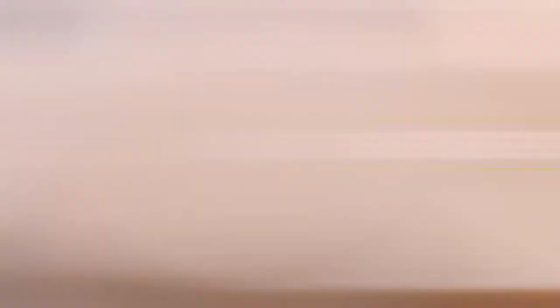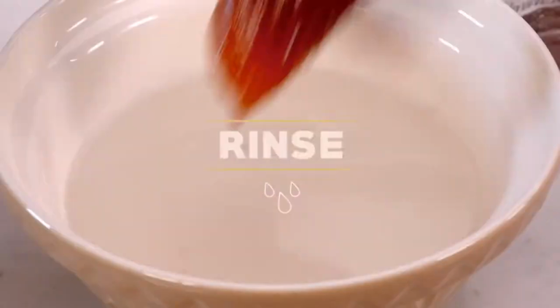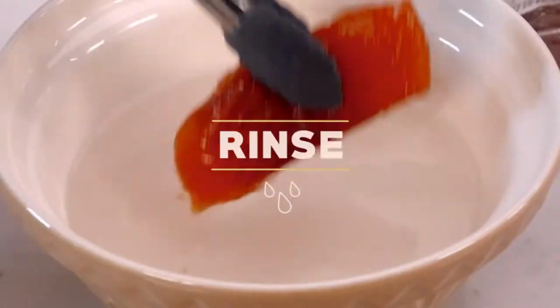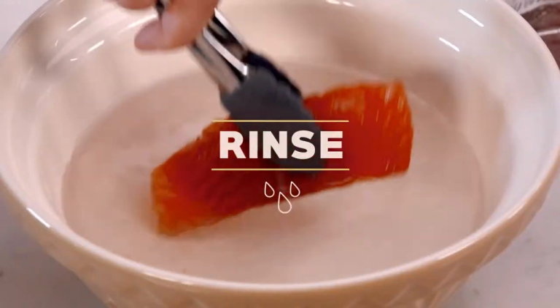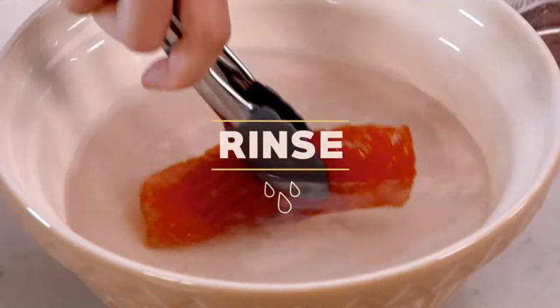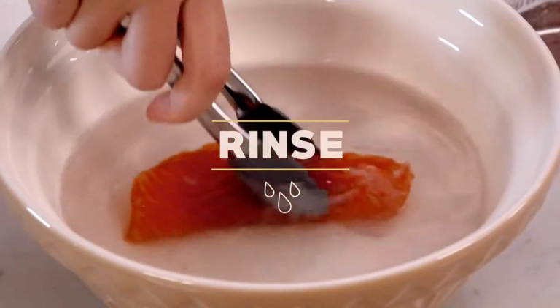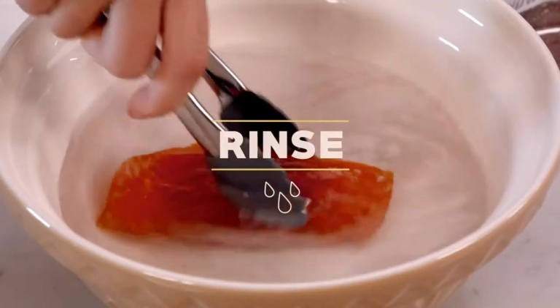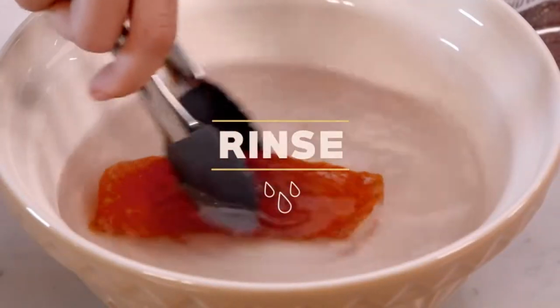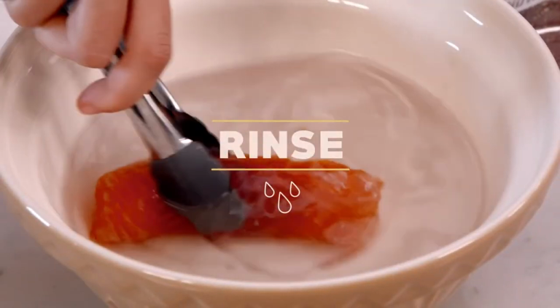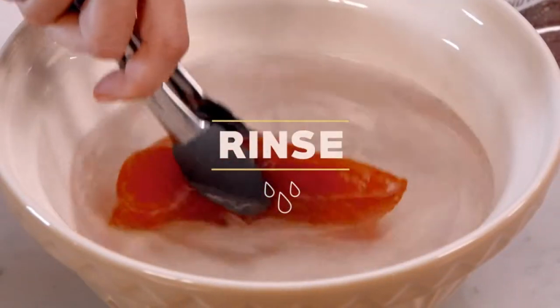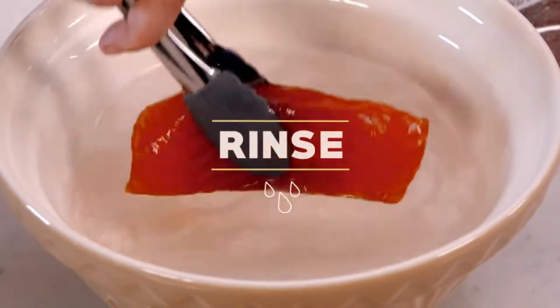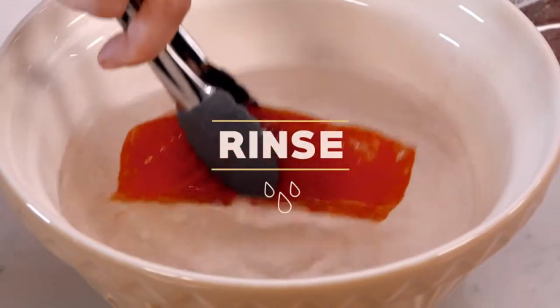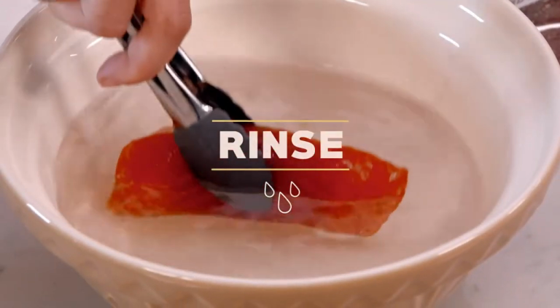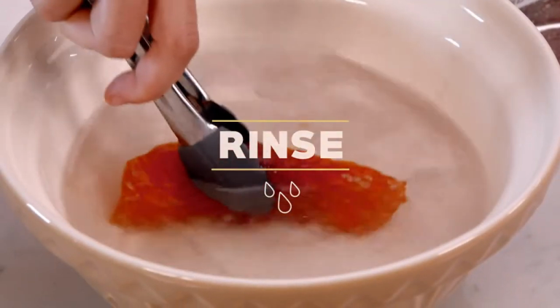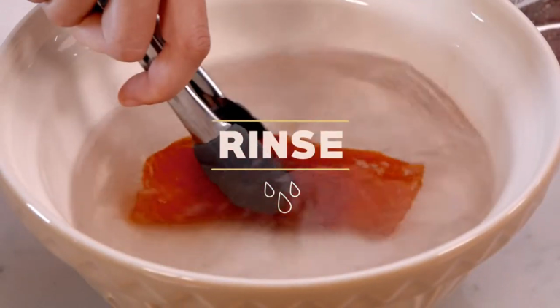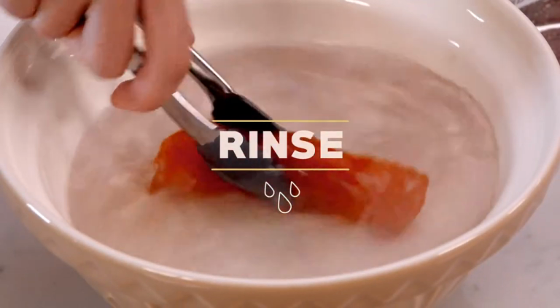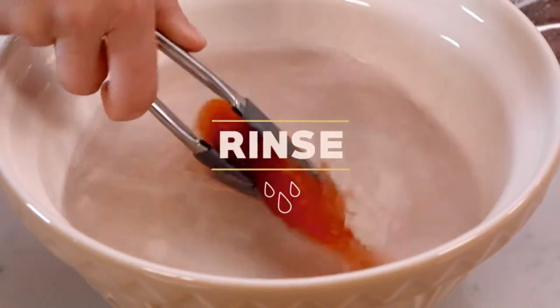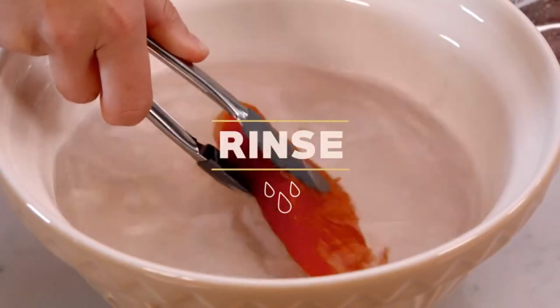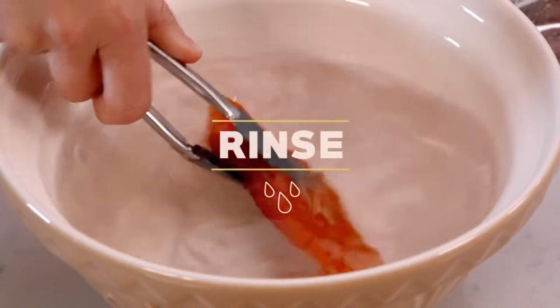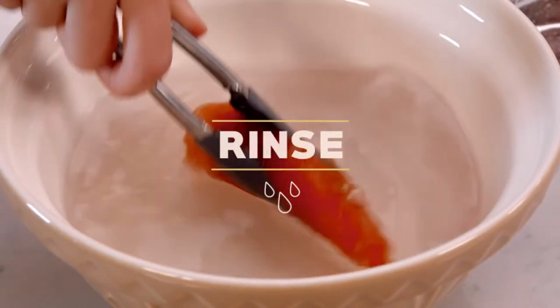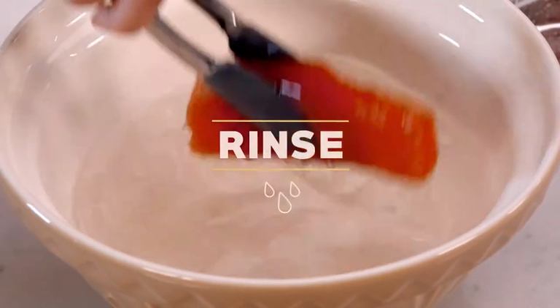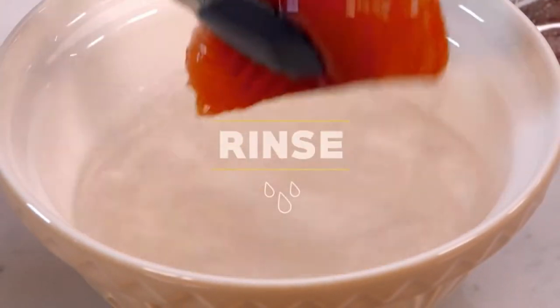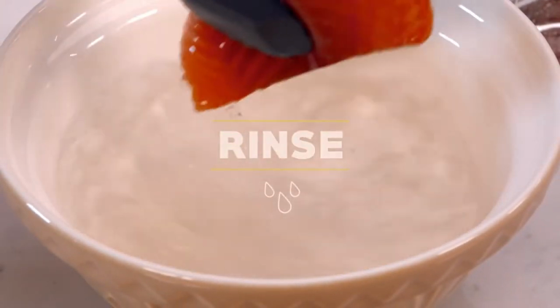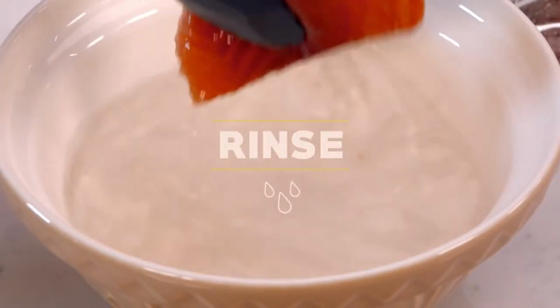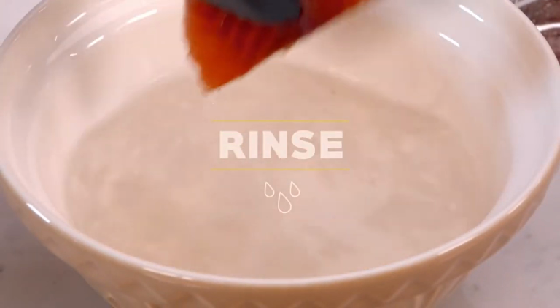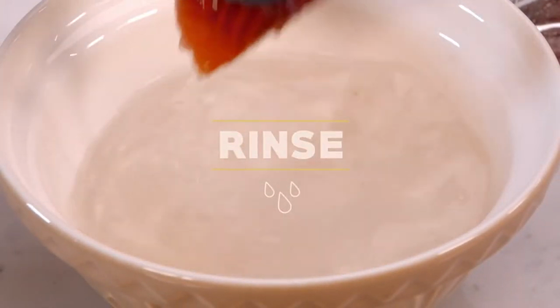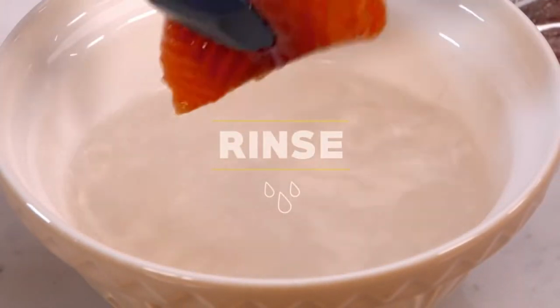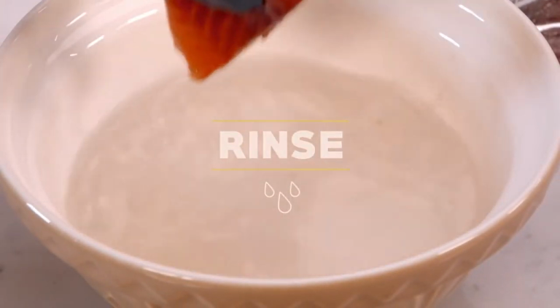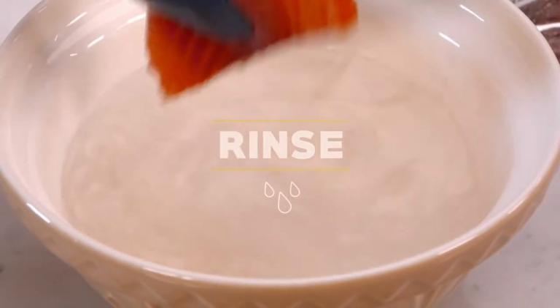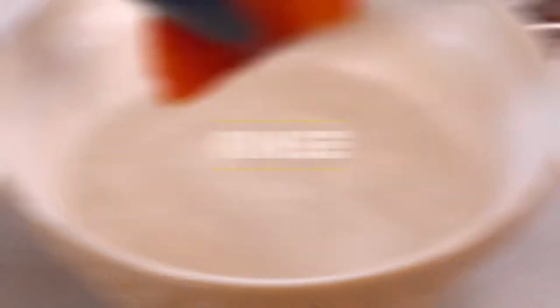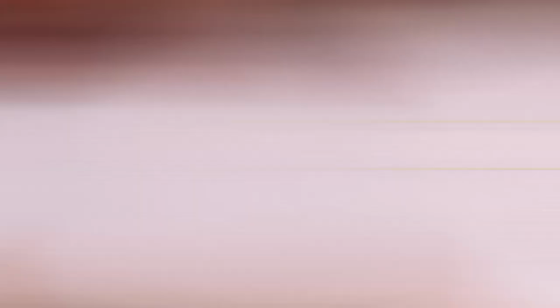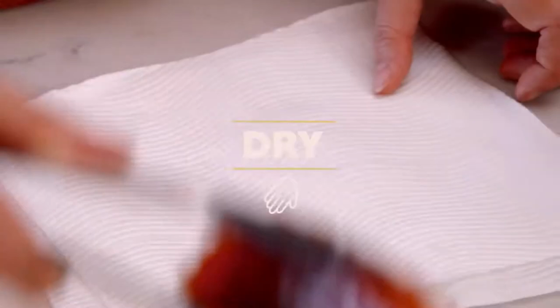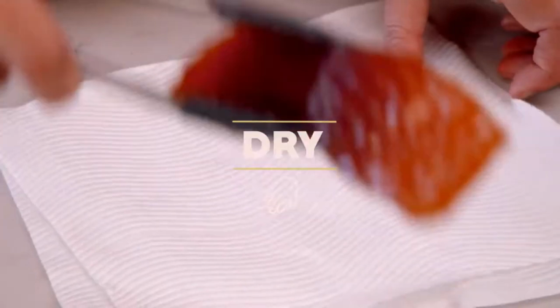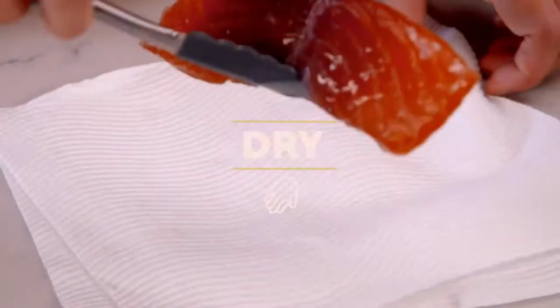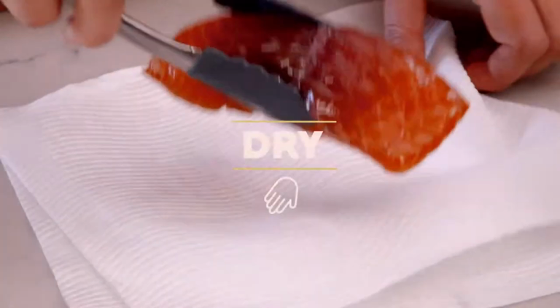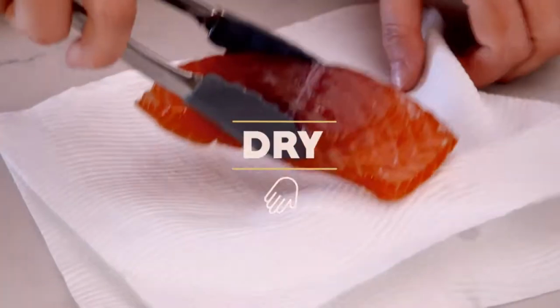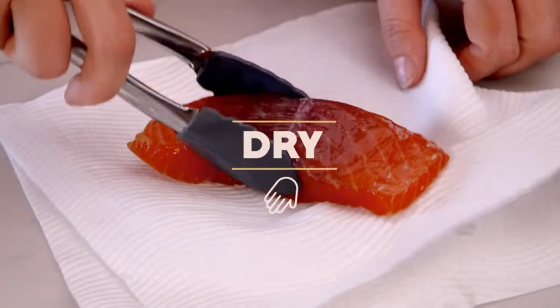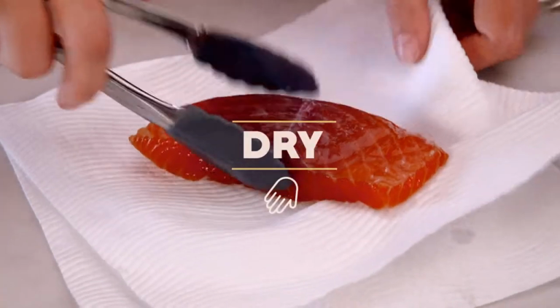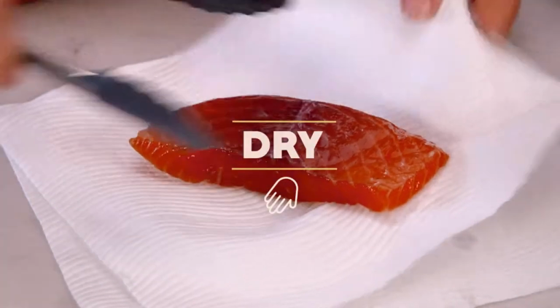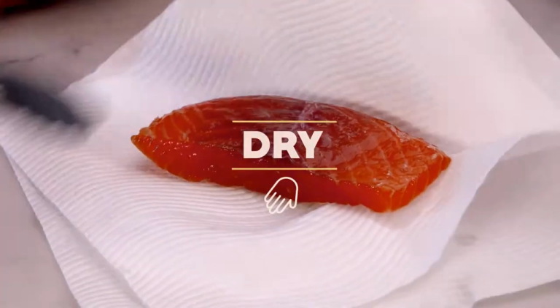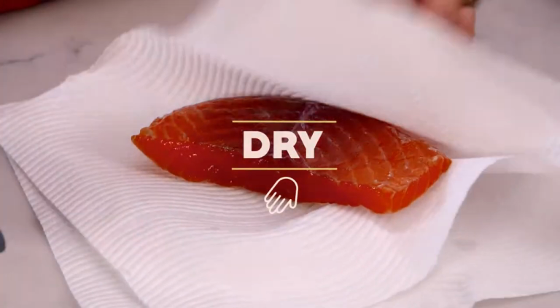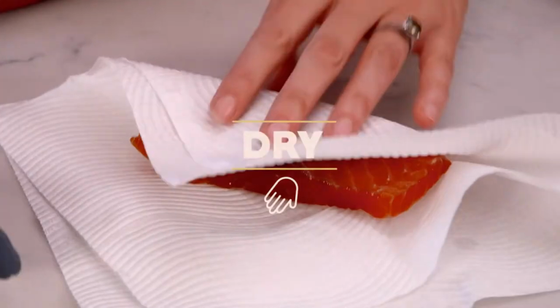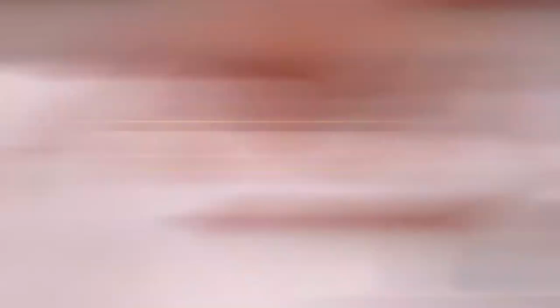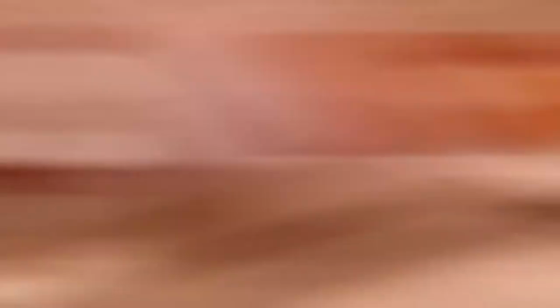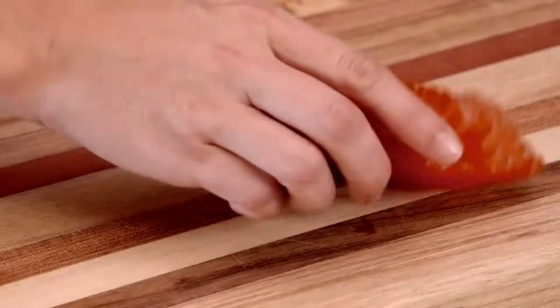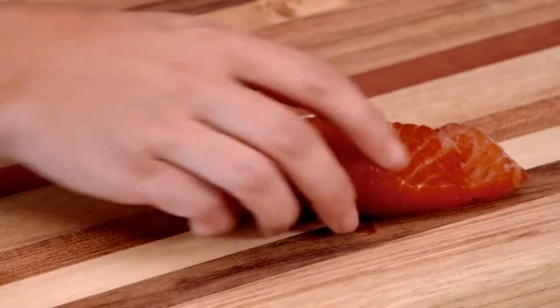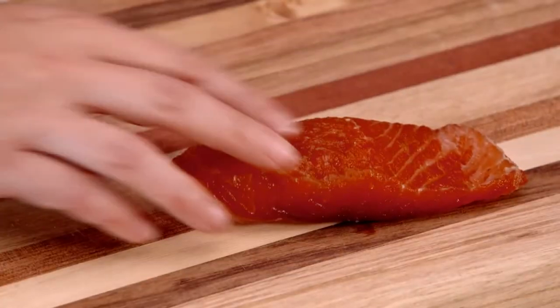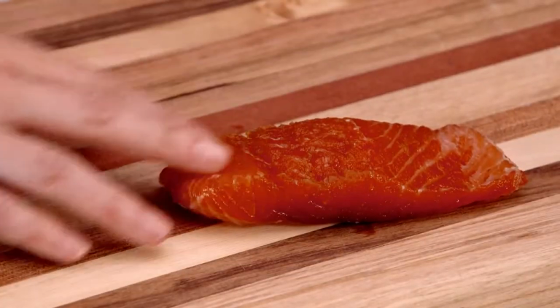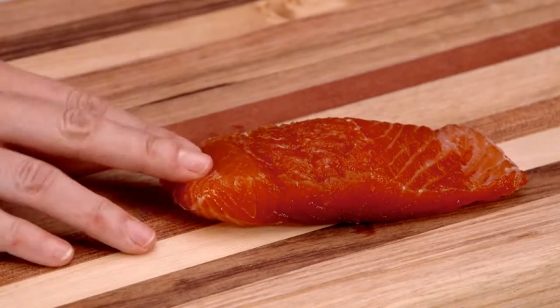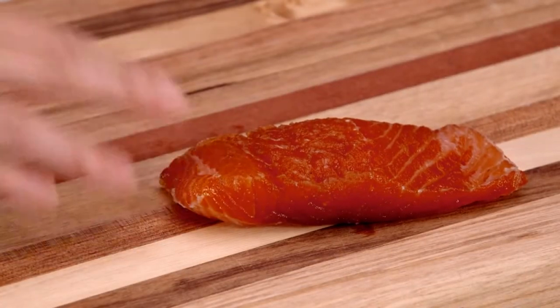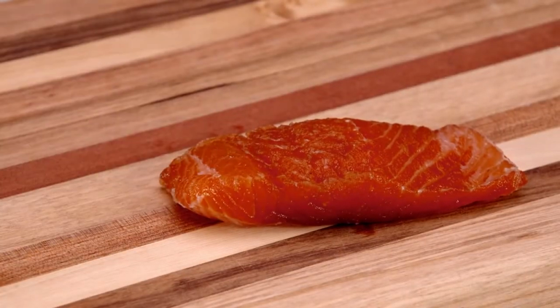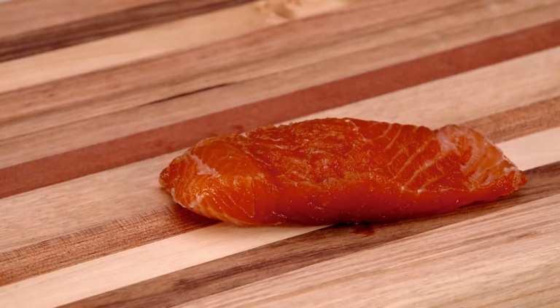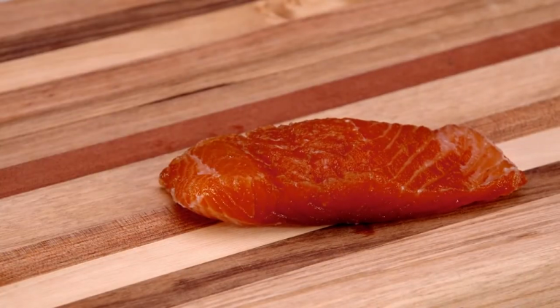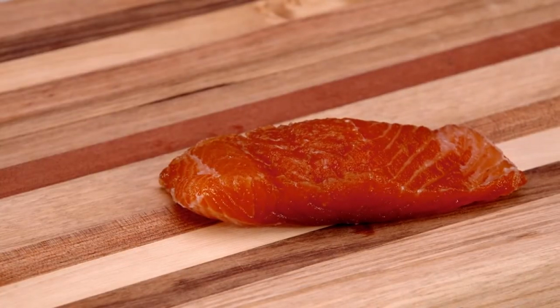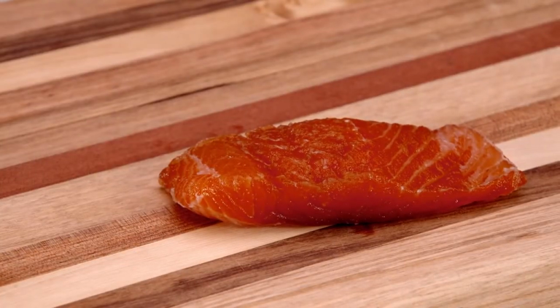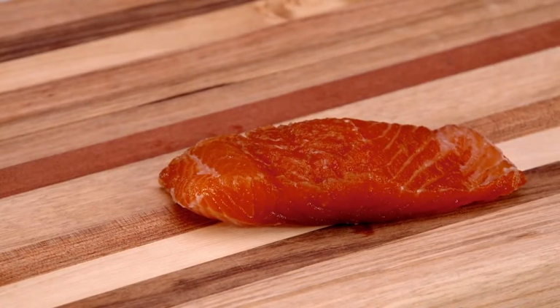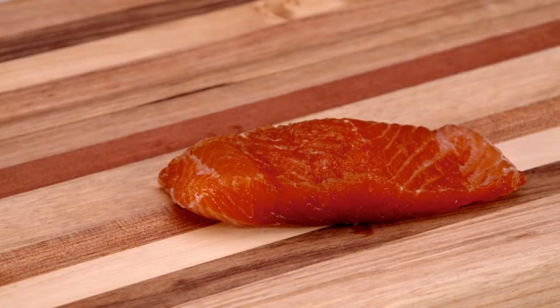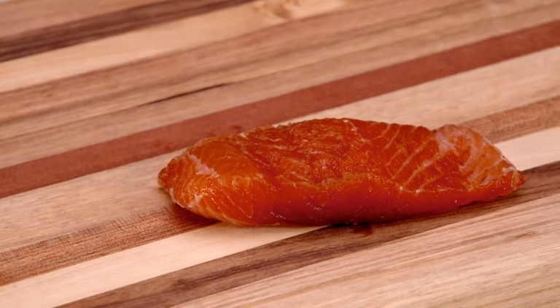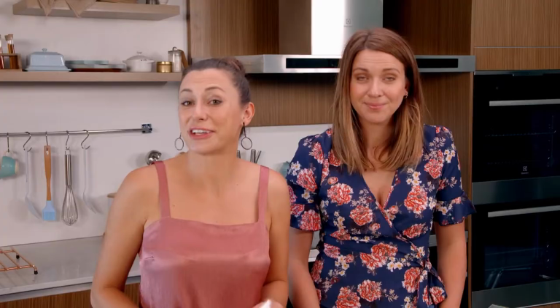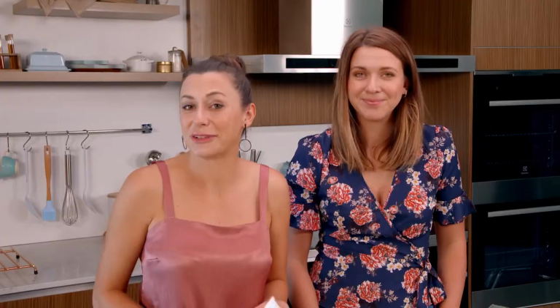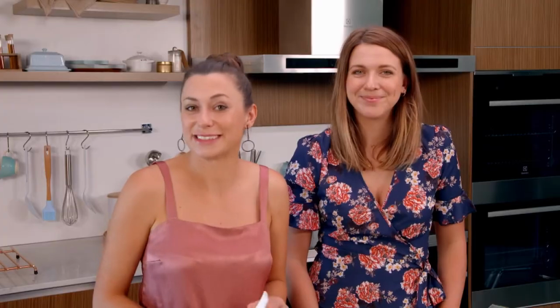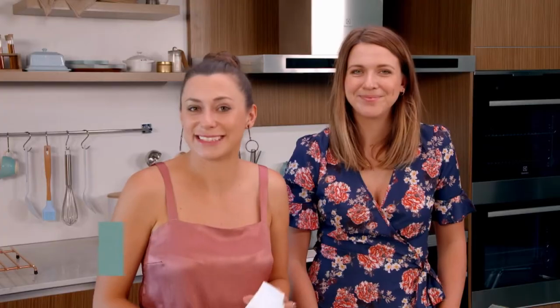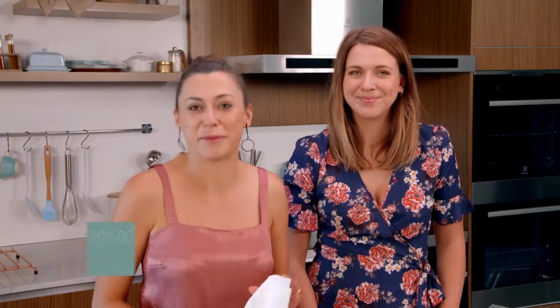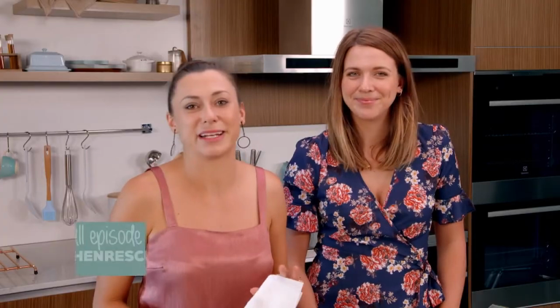Now all we need to do is rinse it off in a little bit of cold water, pat it dry with a paper towel, and there you go — perfectly cured salmon.